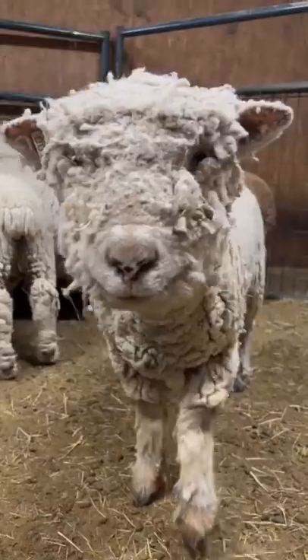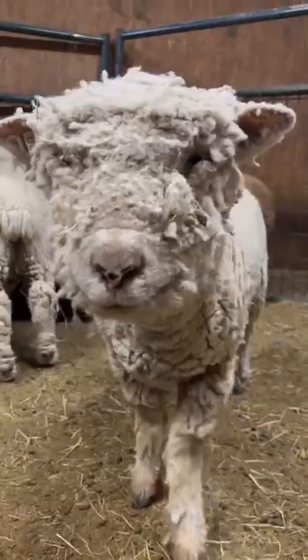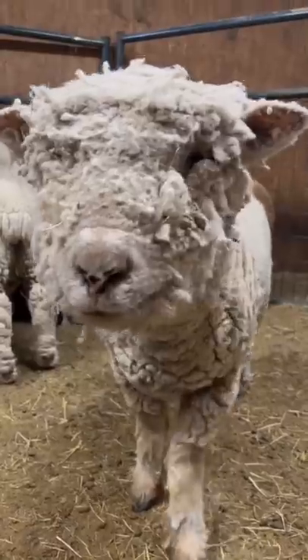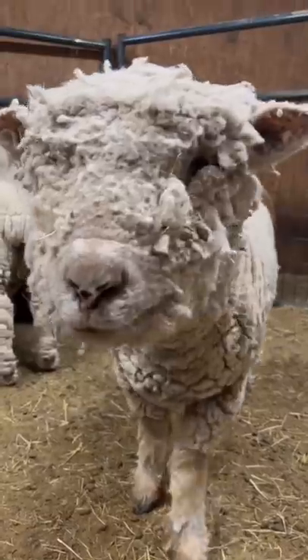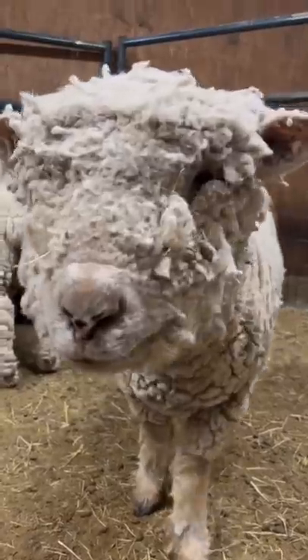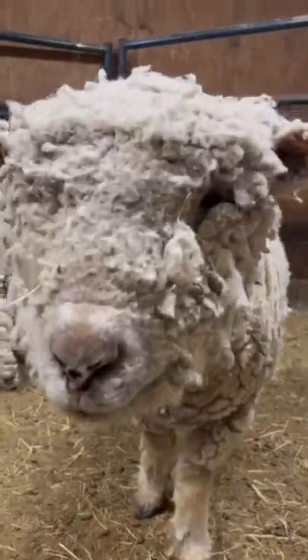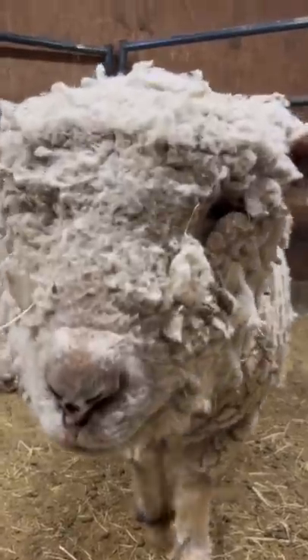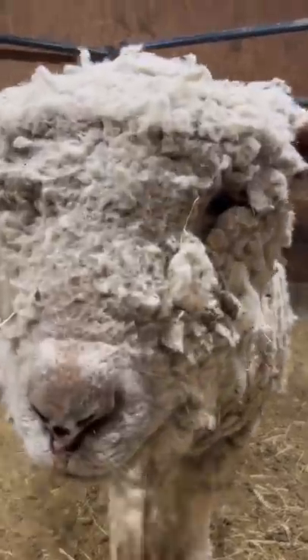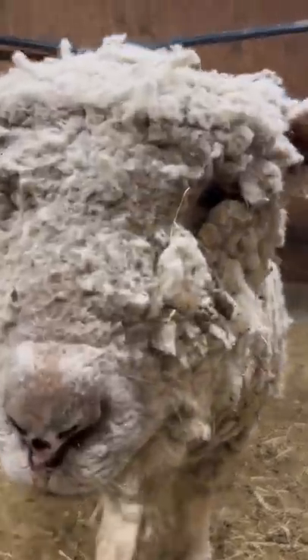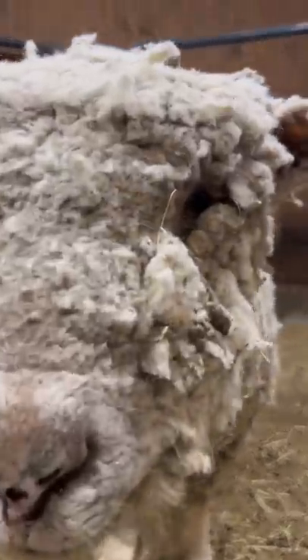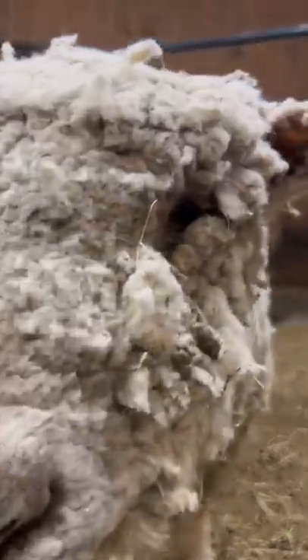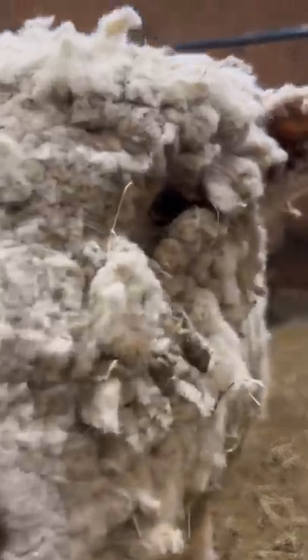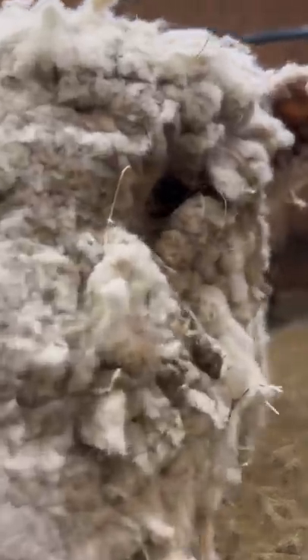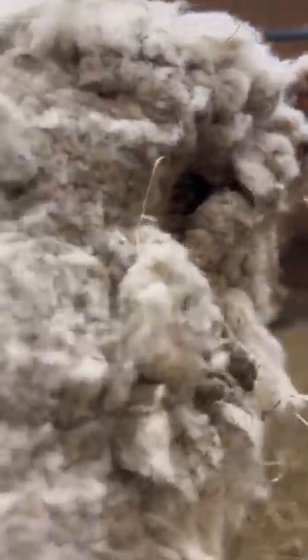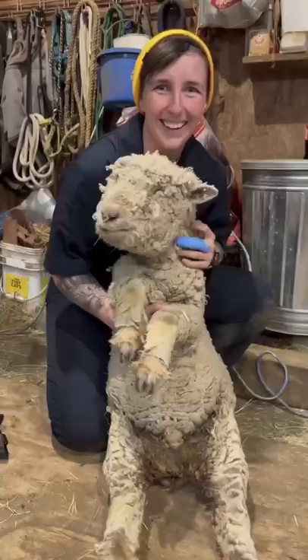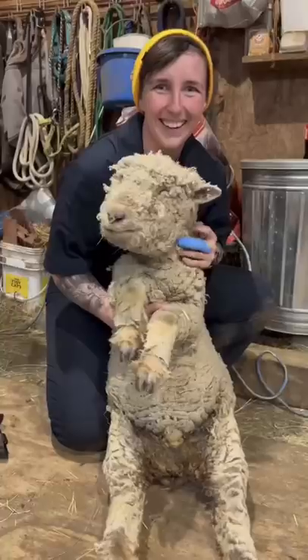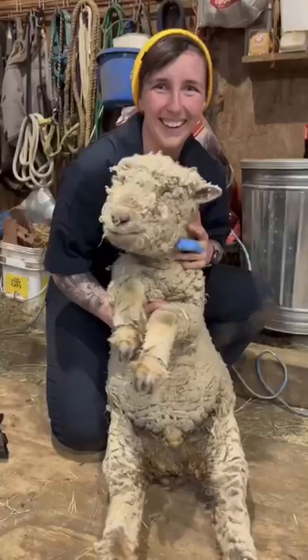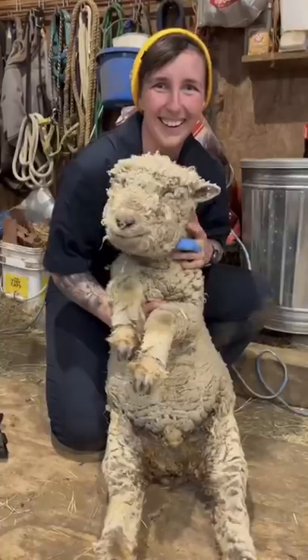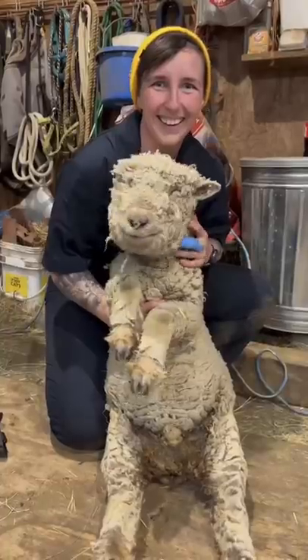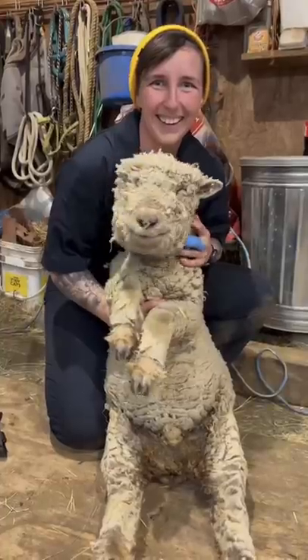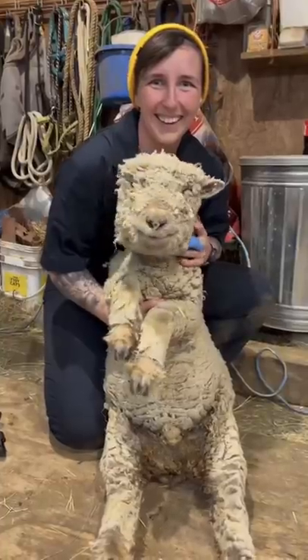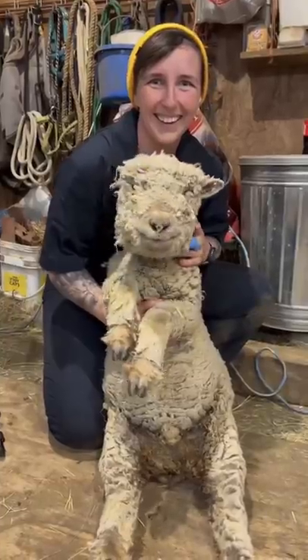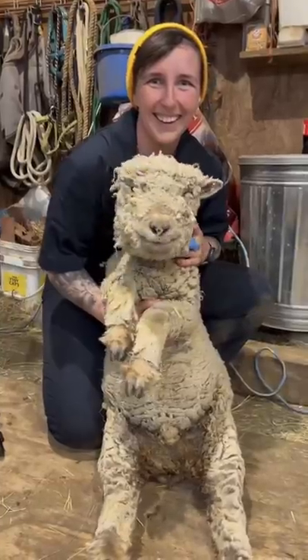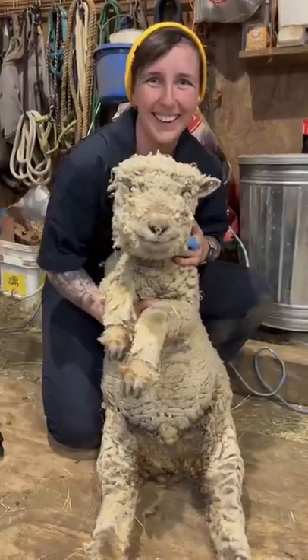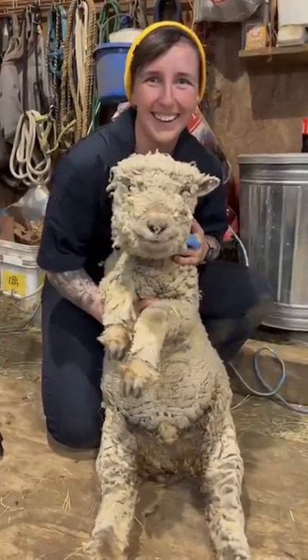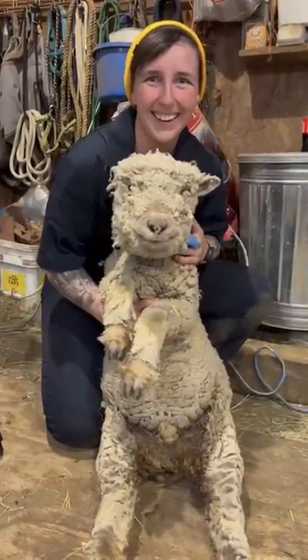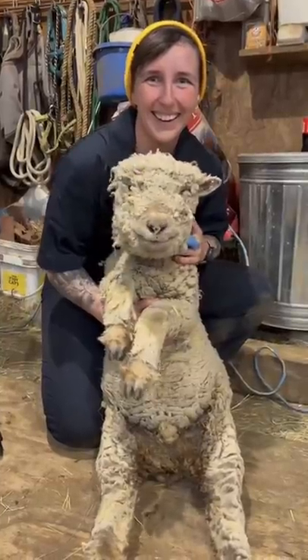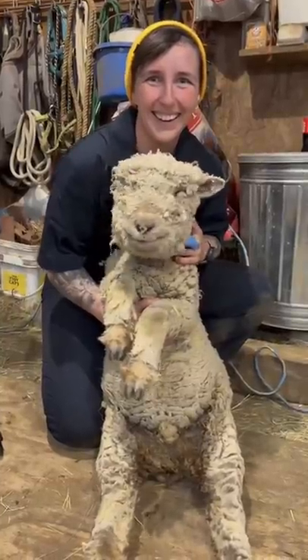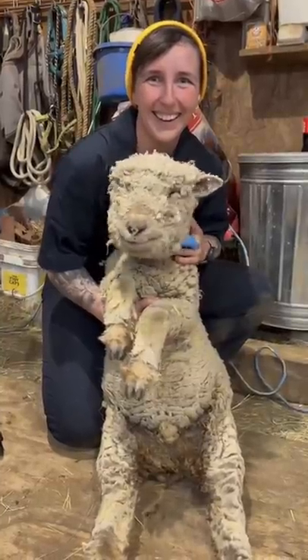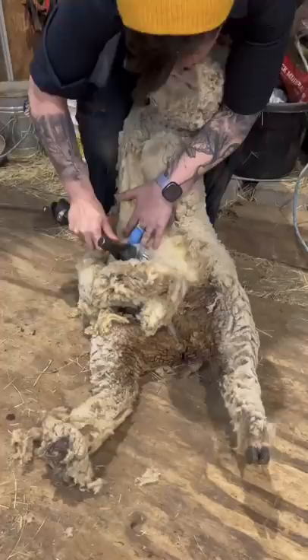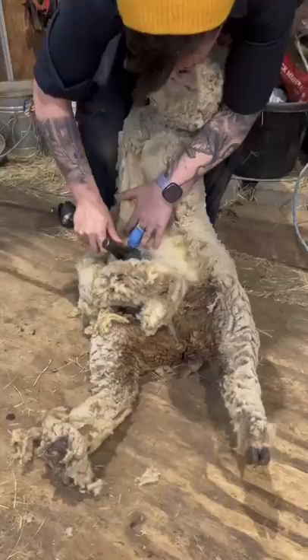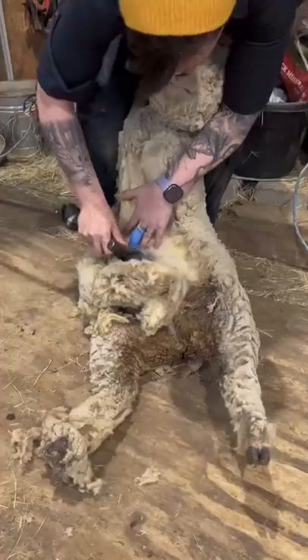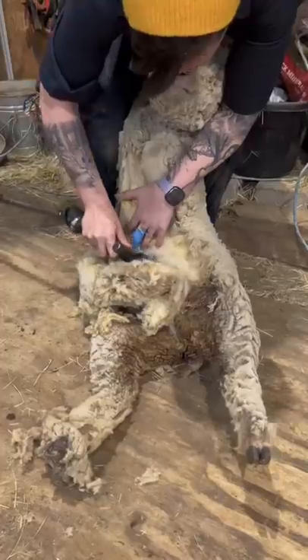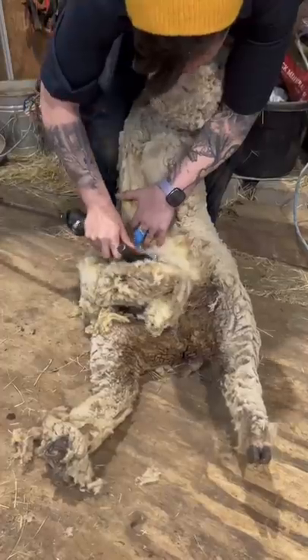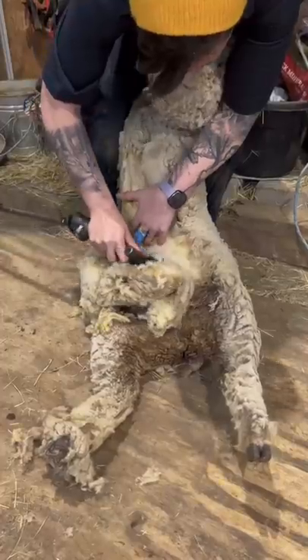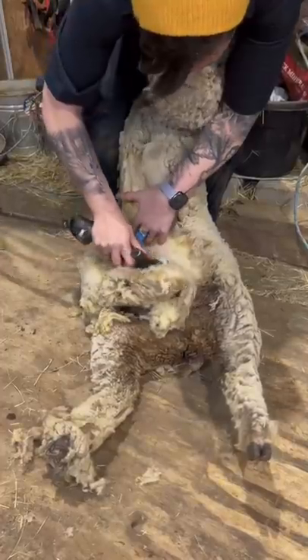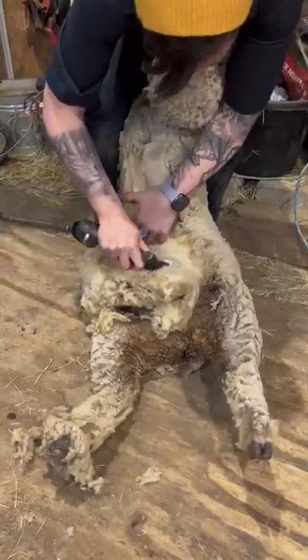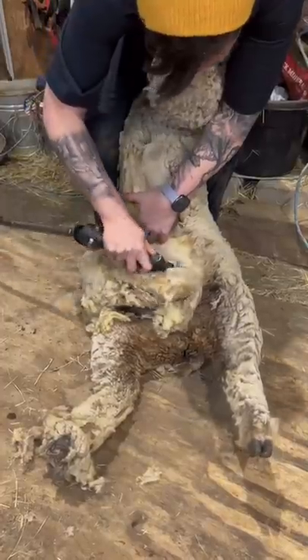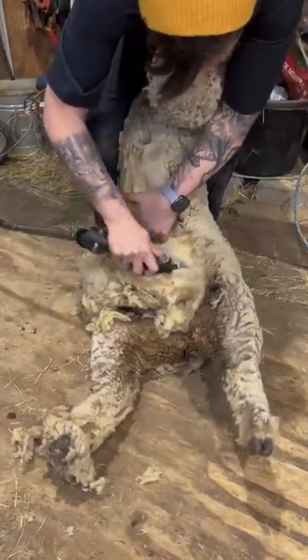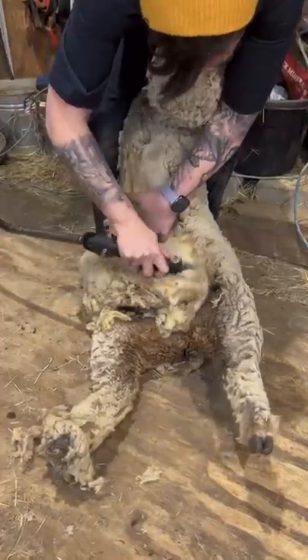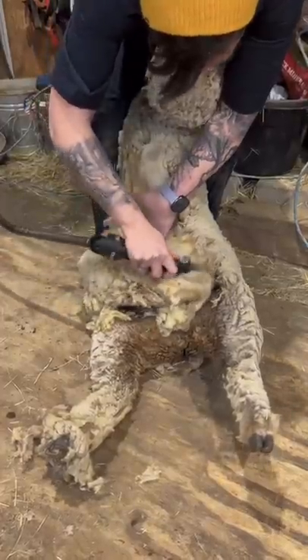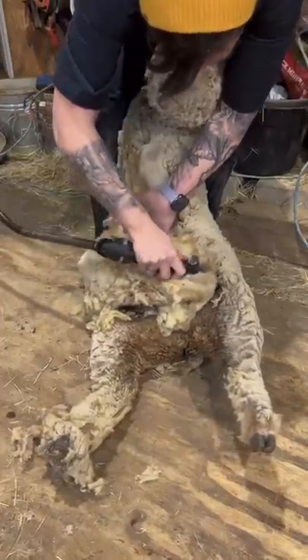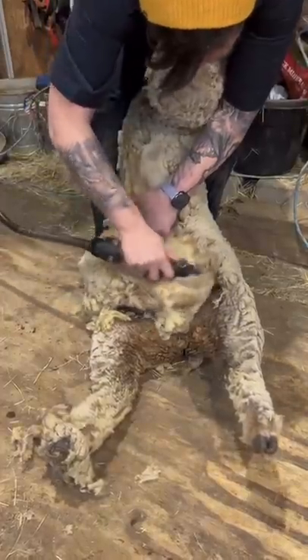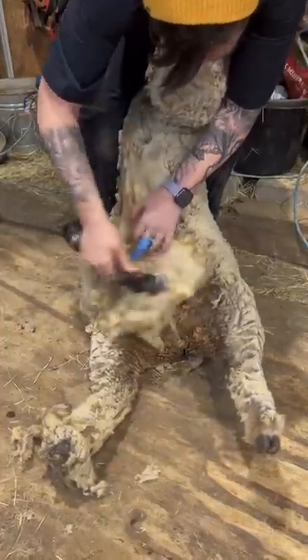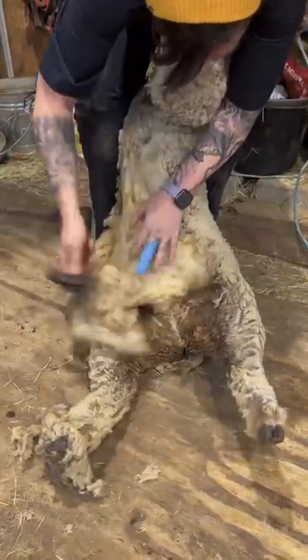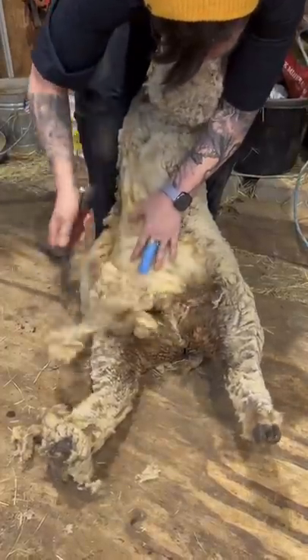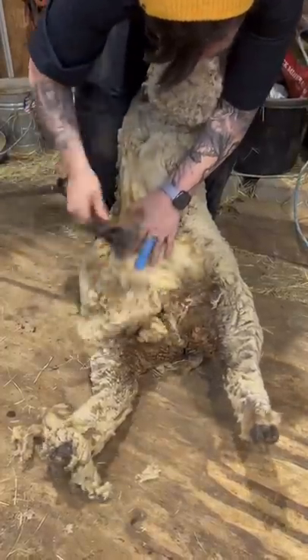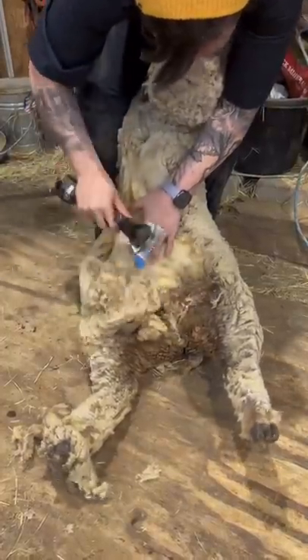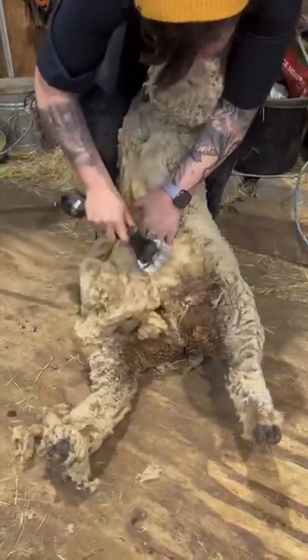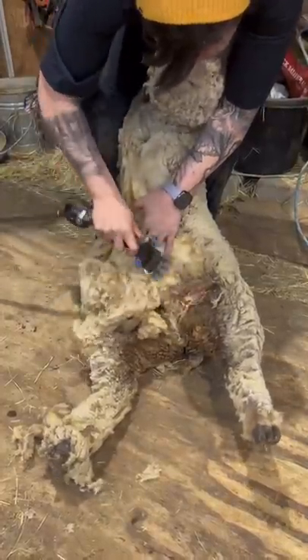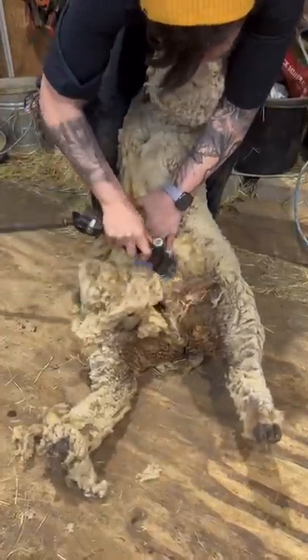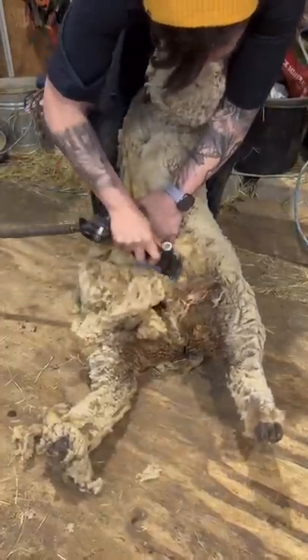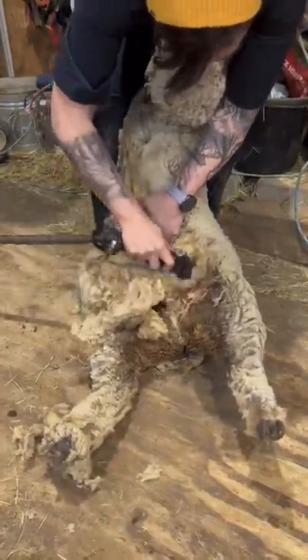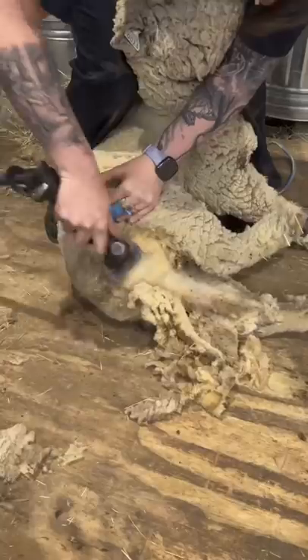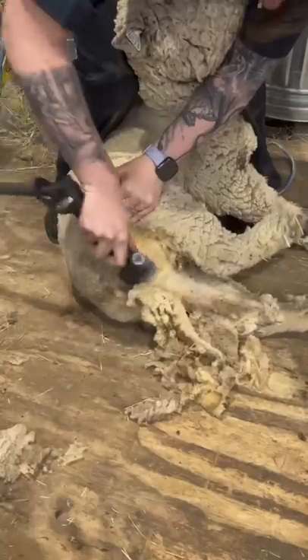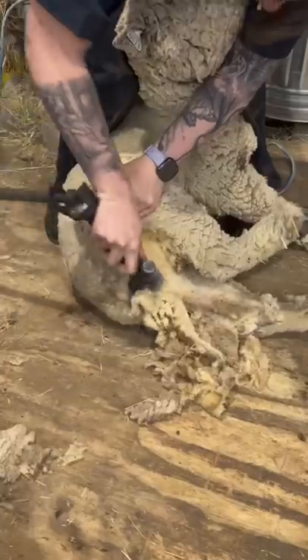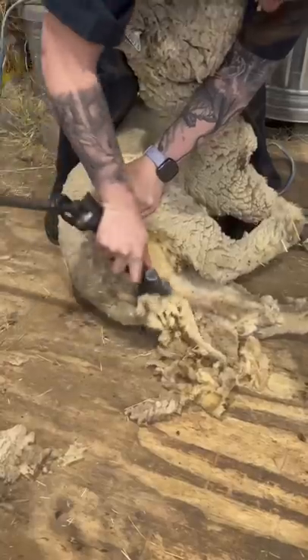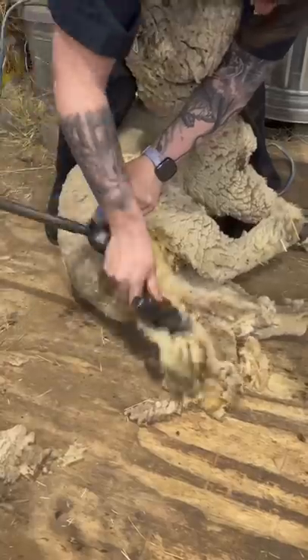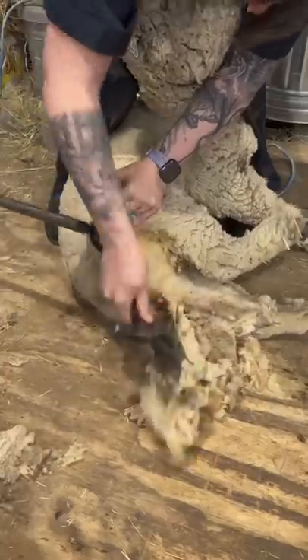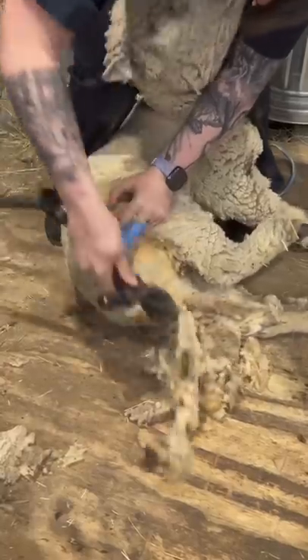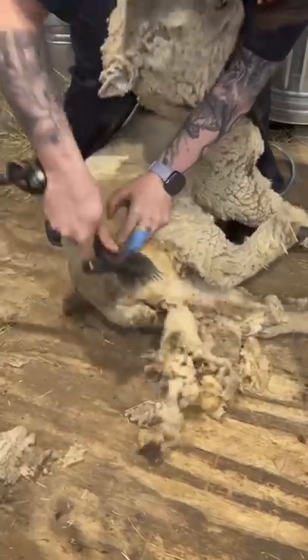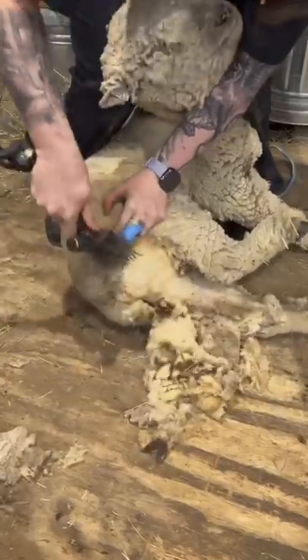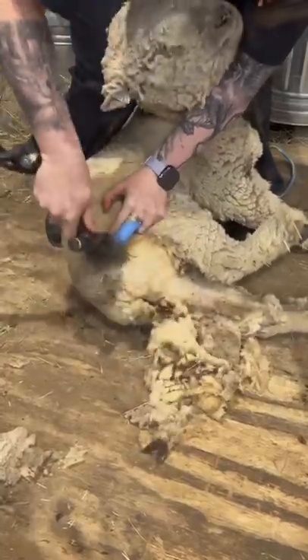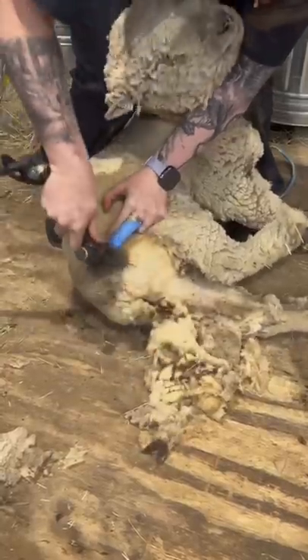Meet Shelby, a baby doll sheep who could use a face trim. We're here crutching her herd, so she also gets a belly and a back leg trim.